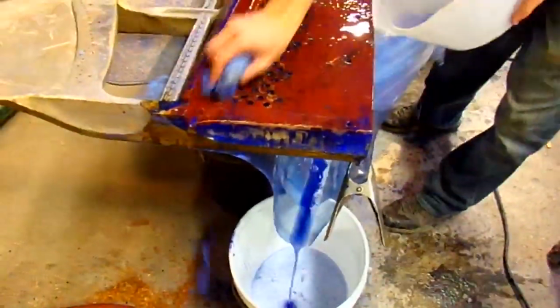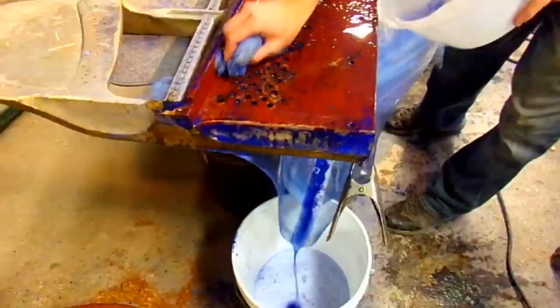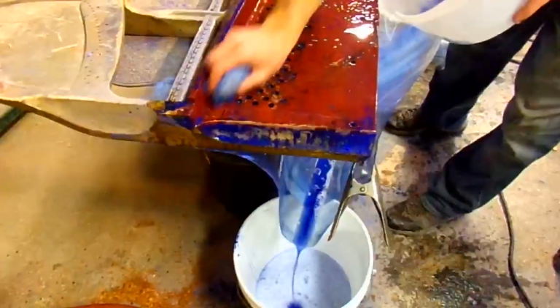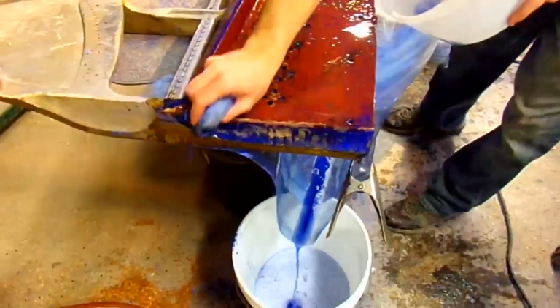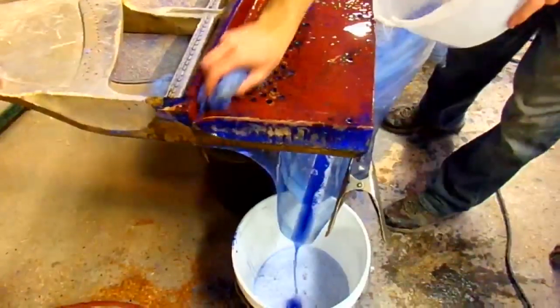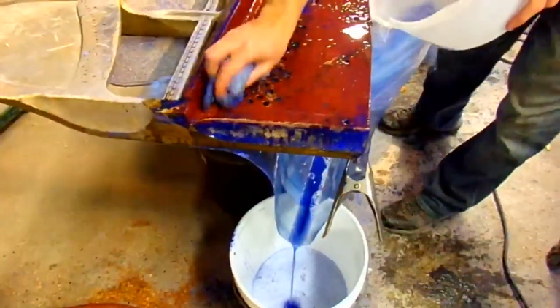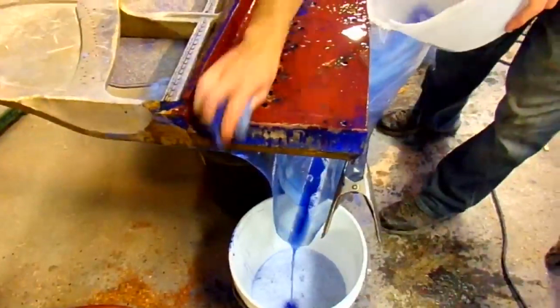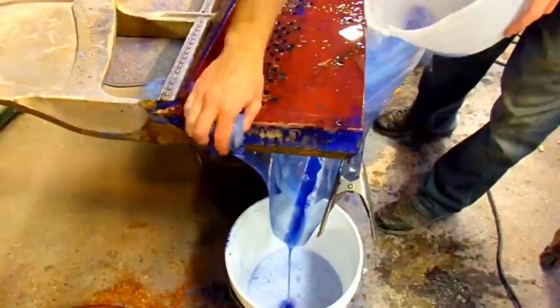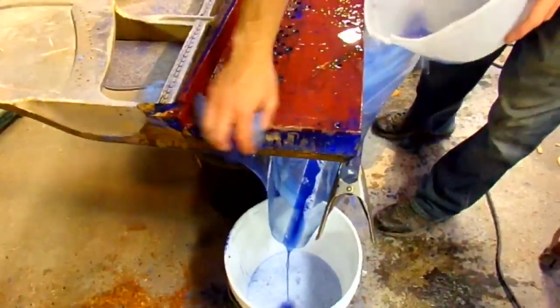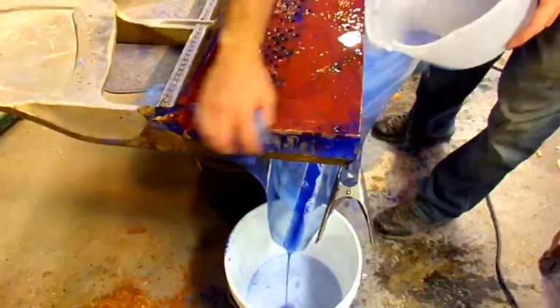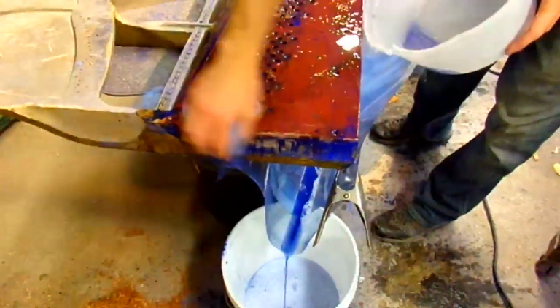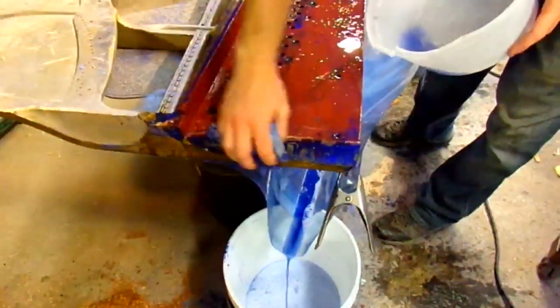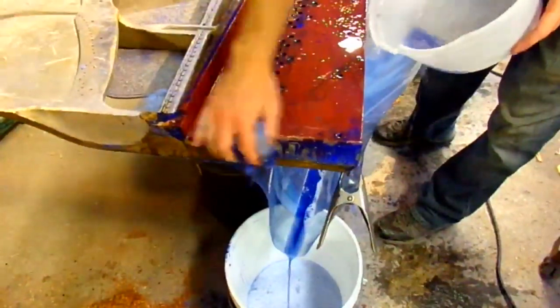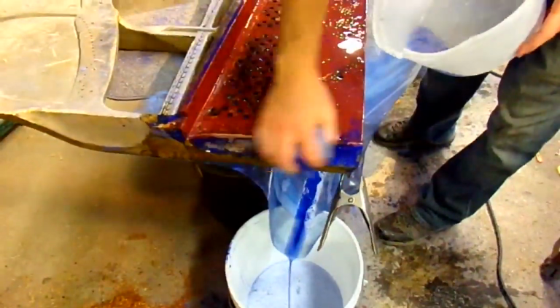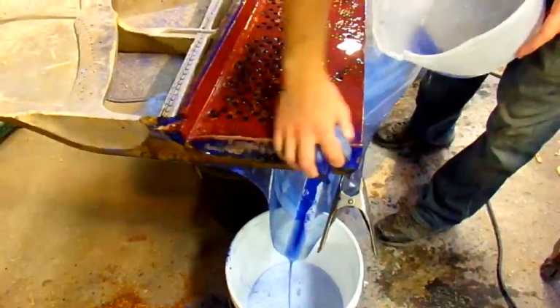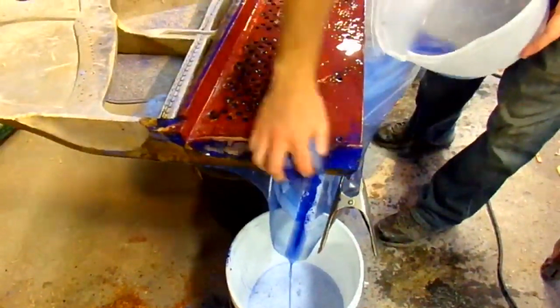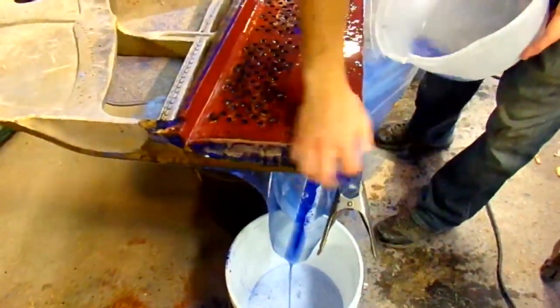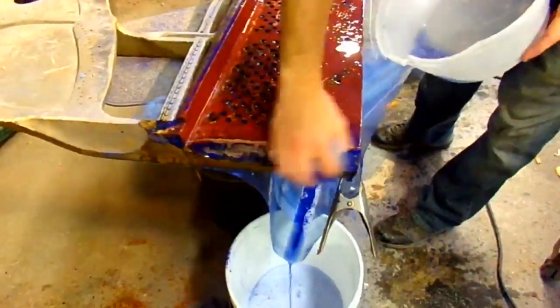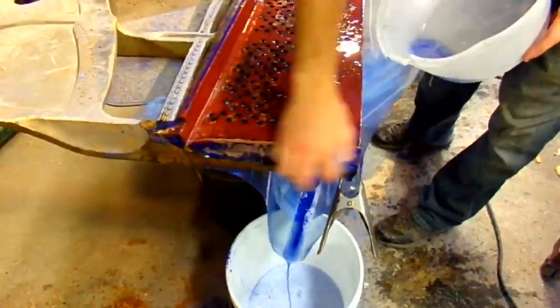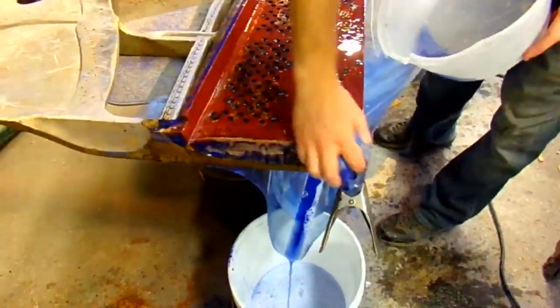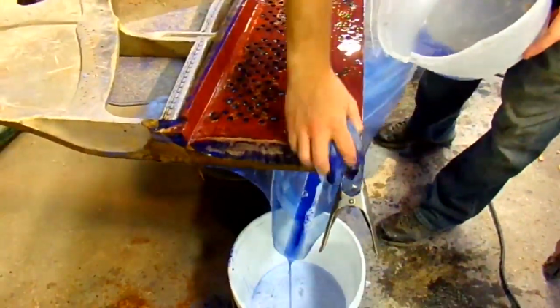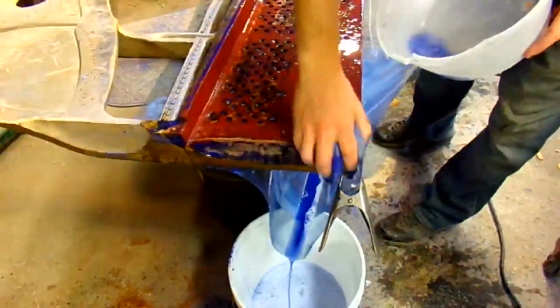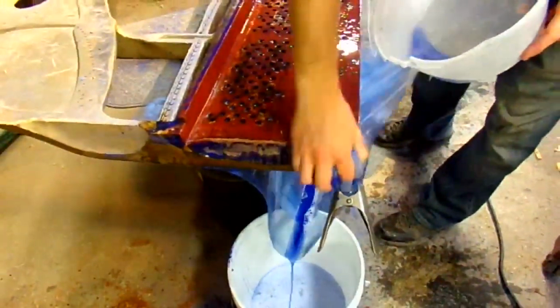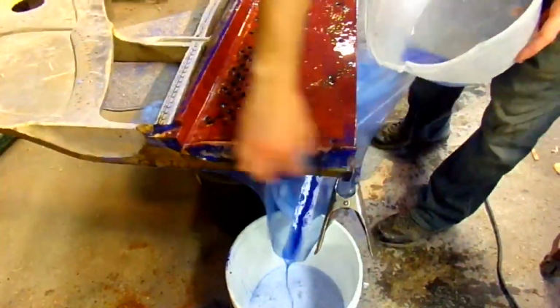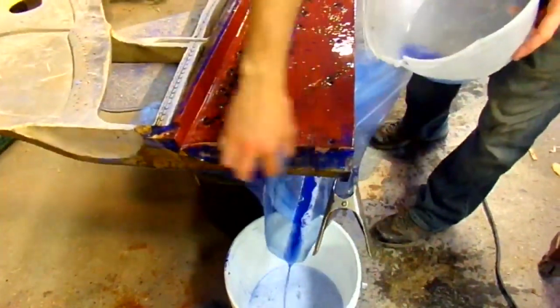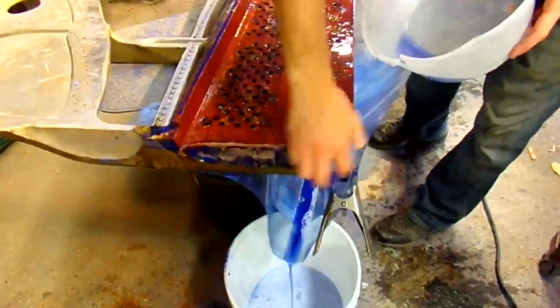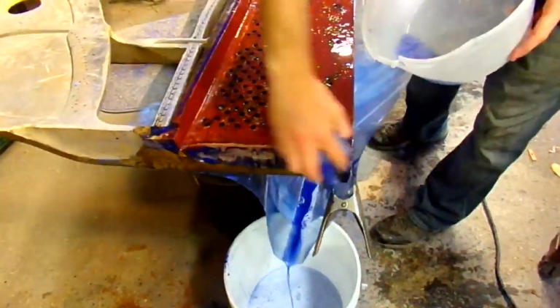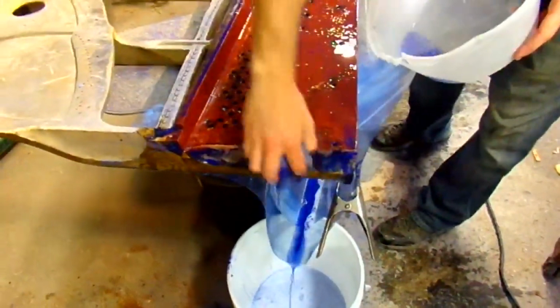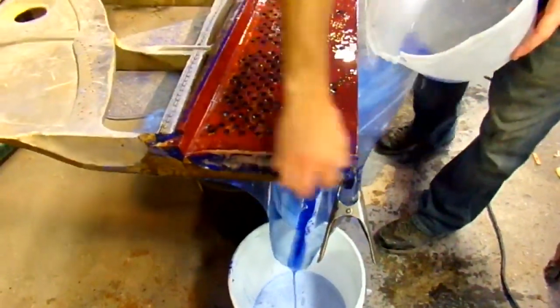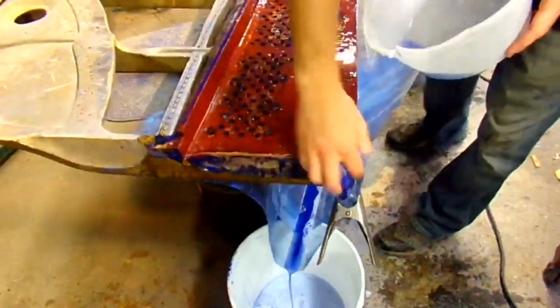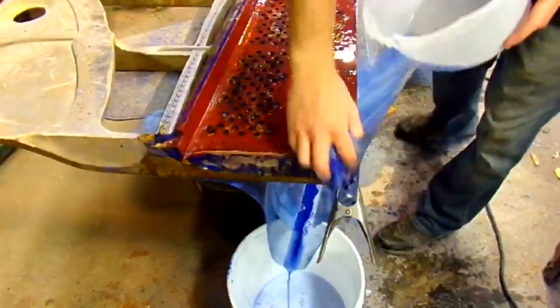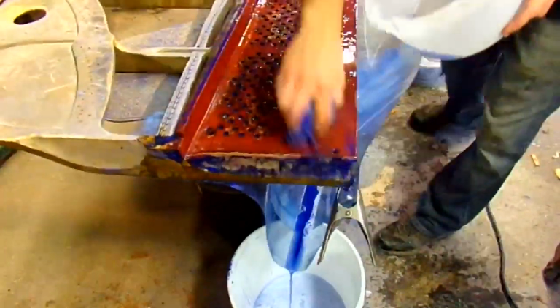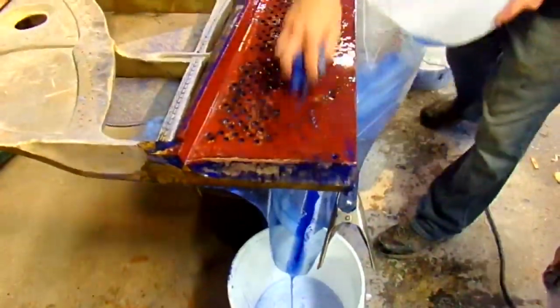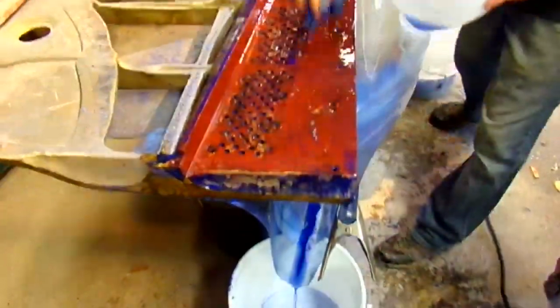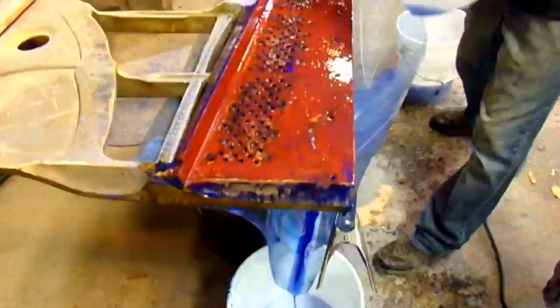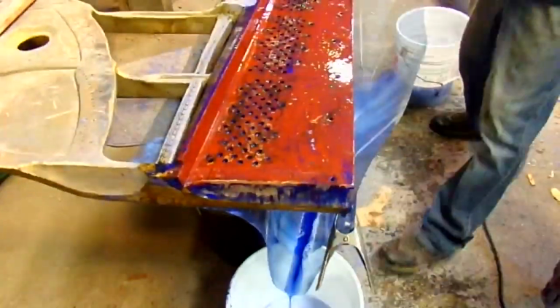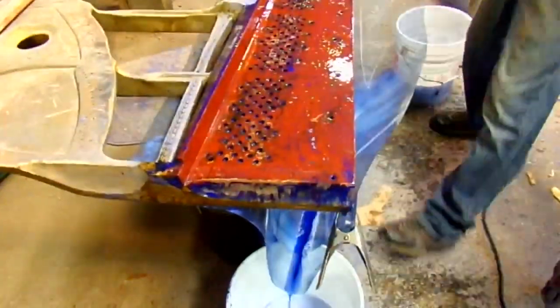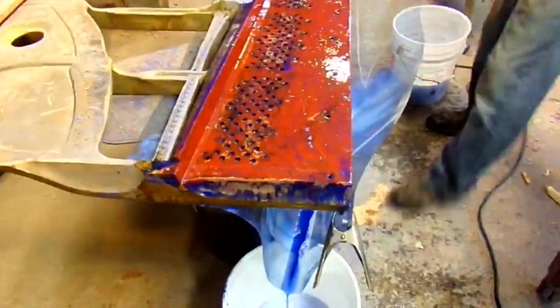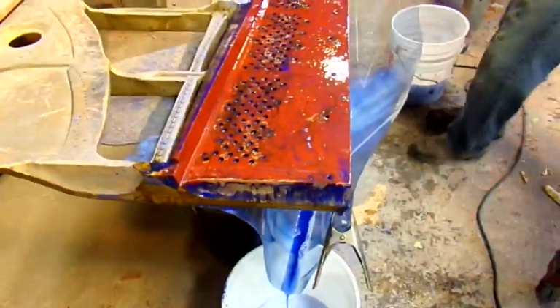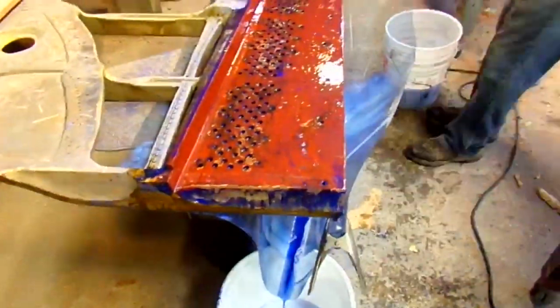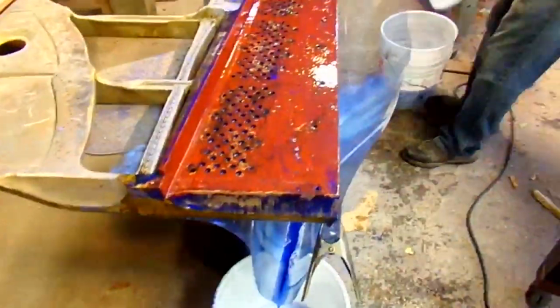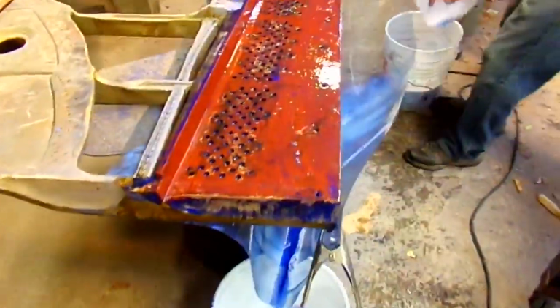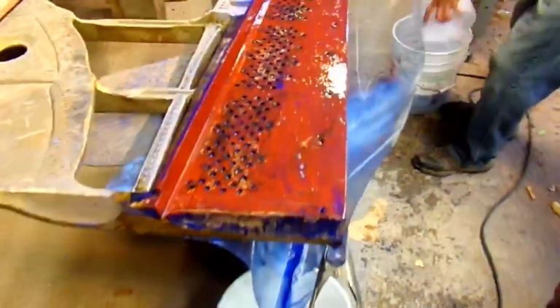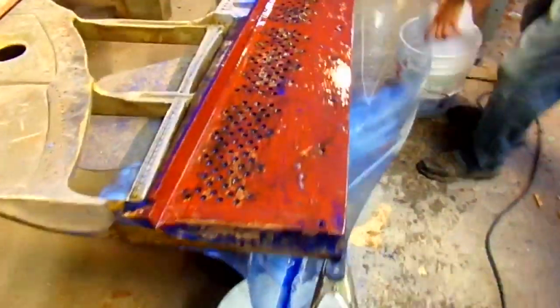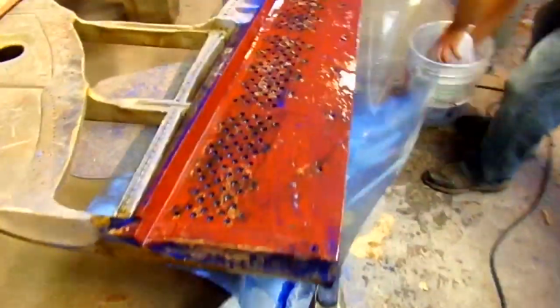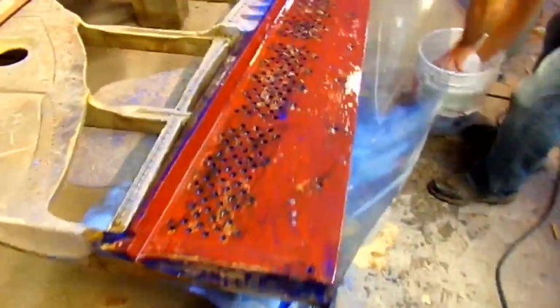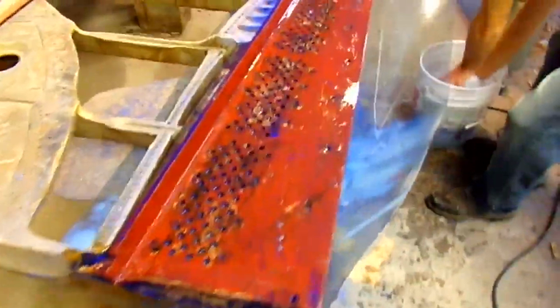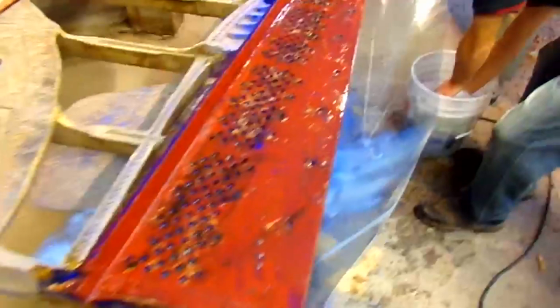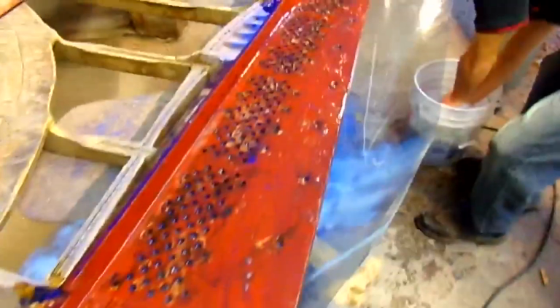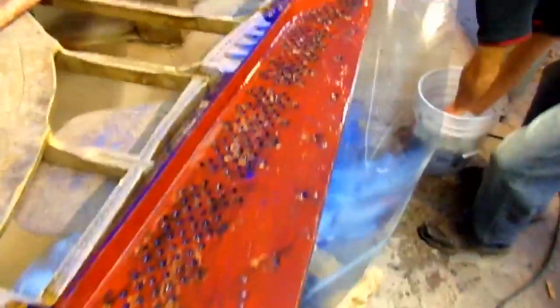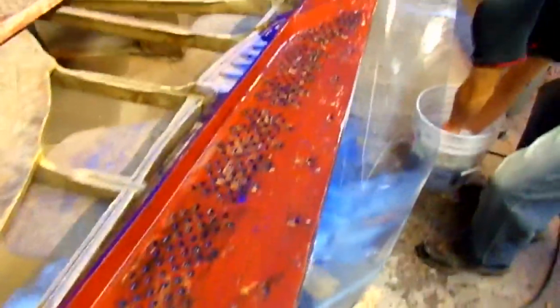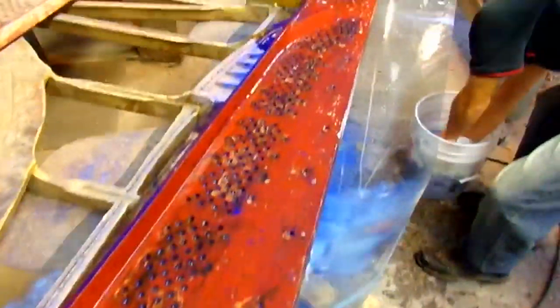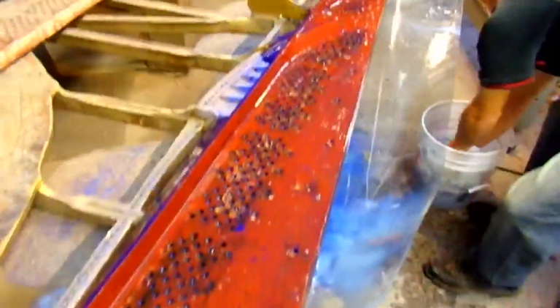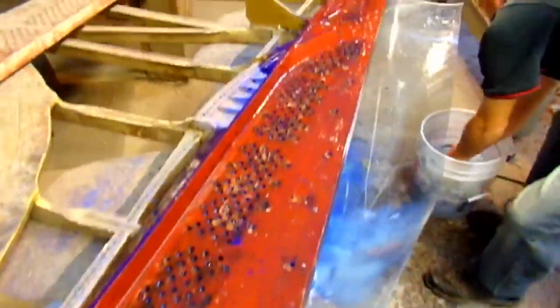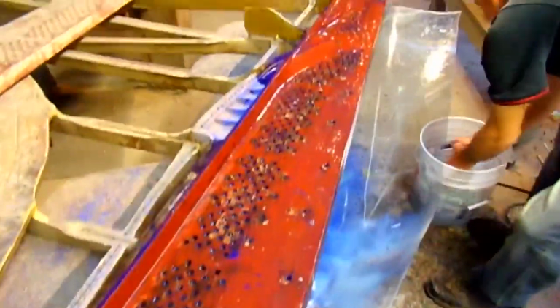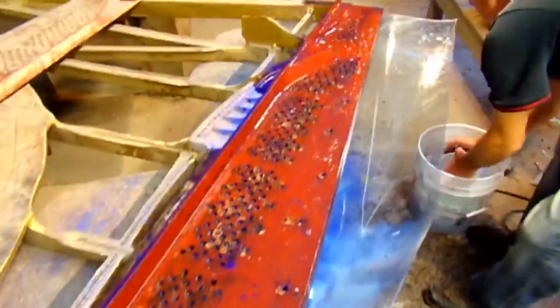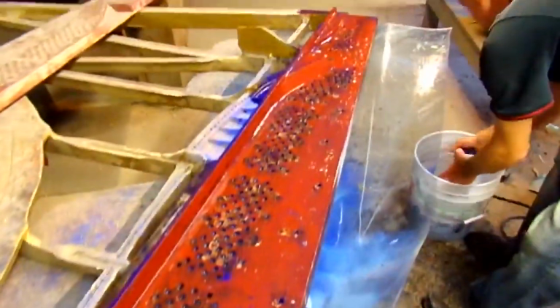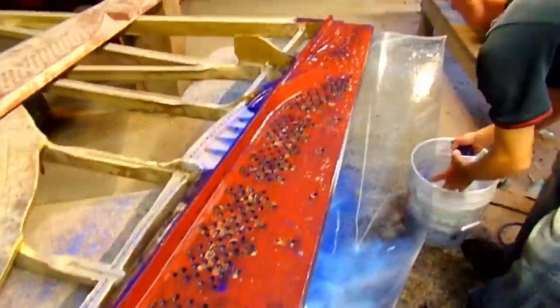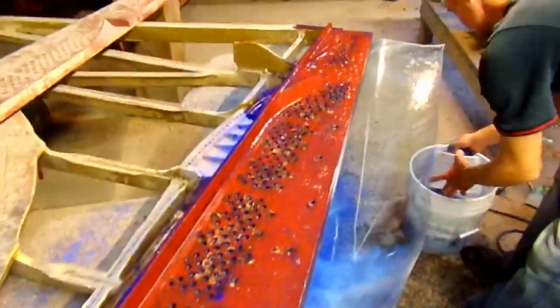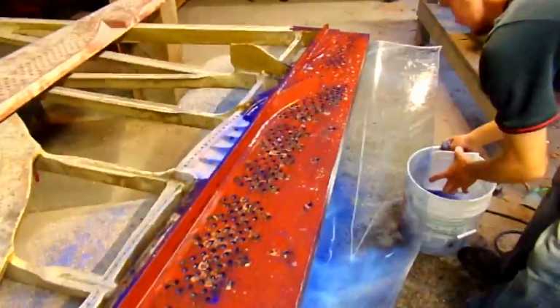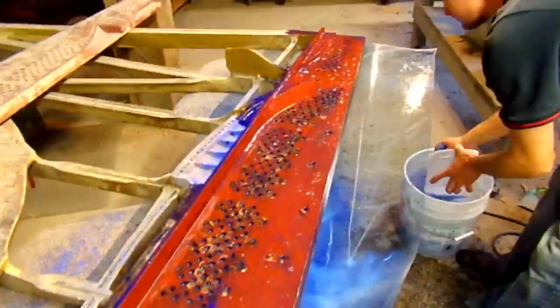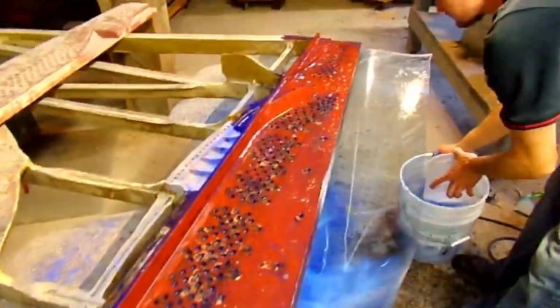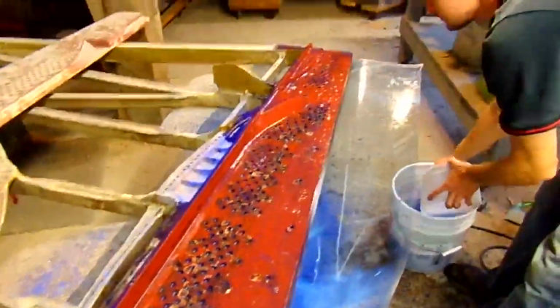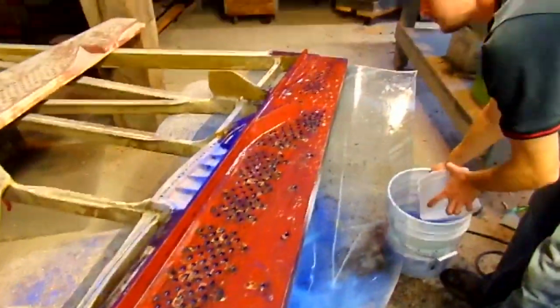Nice glue. Get rid of our marking chalk now — nice and clean.